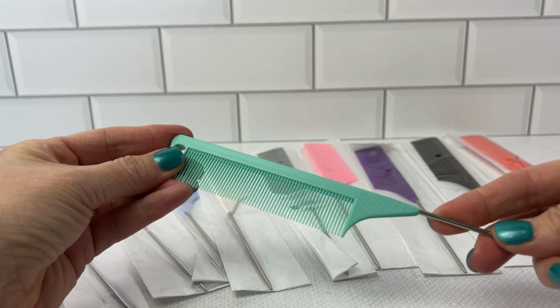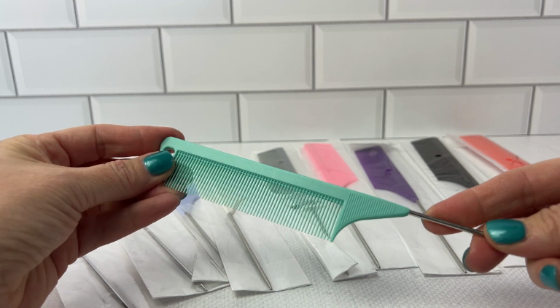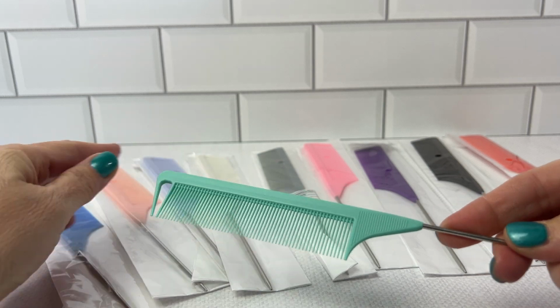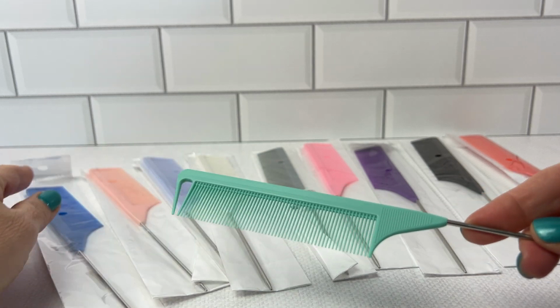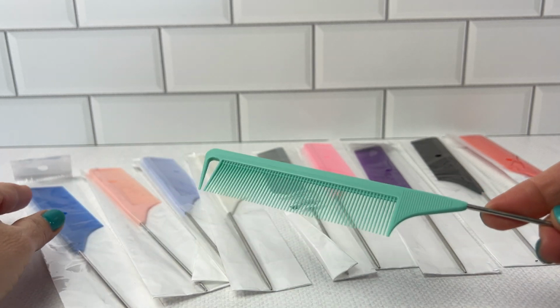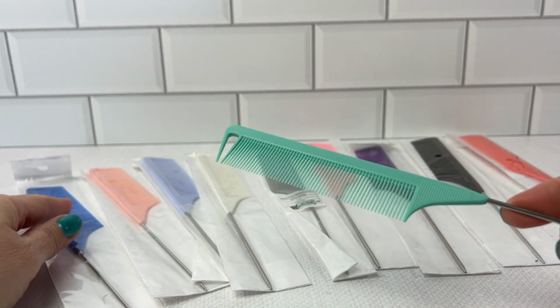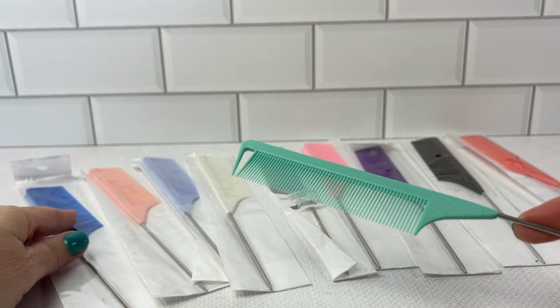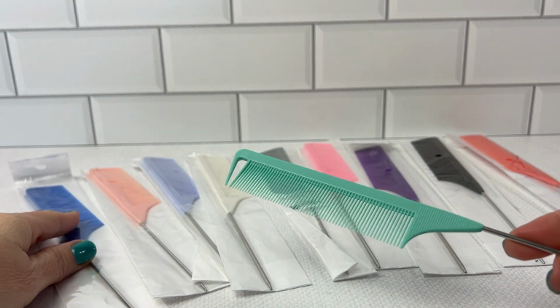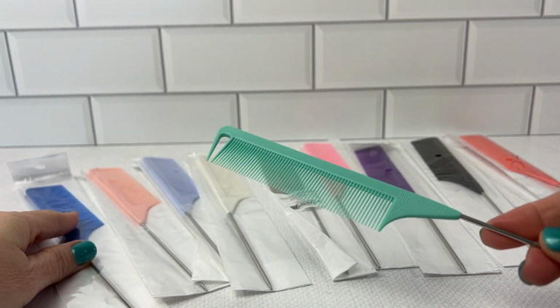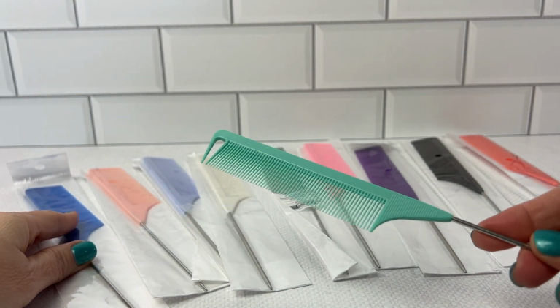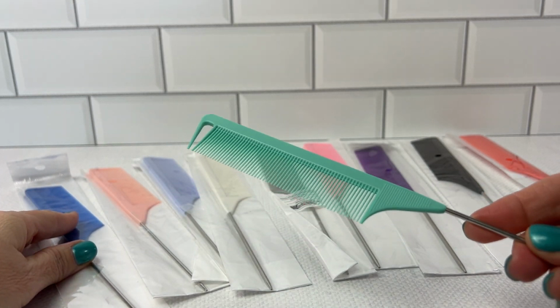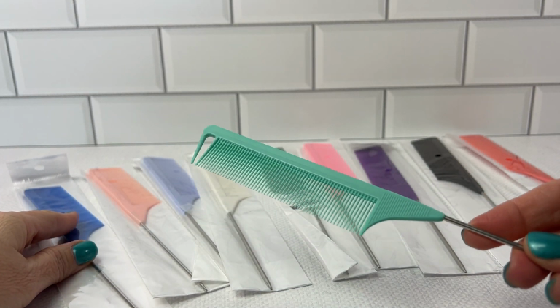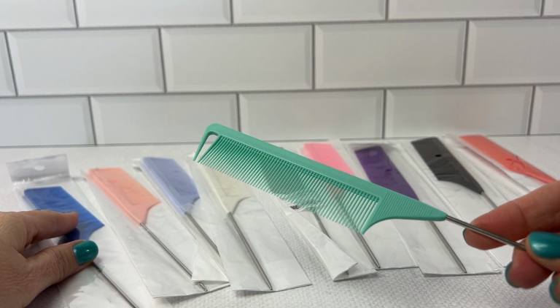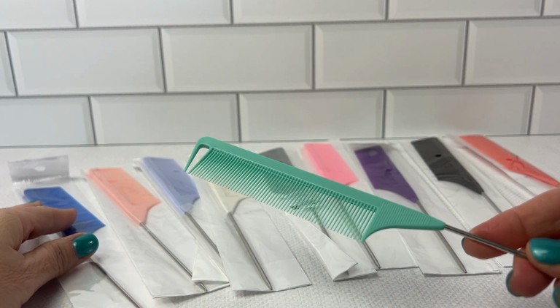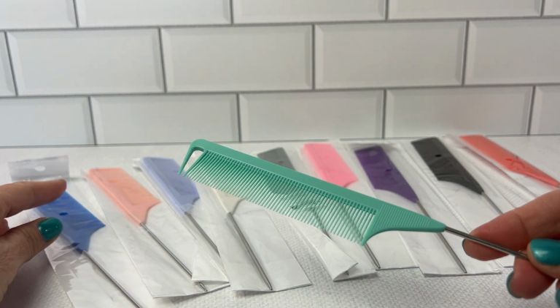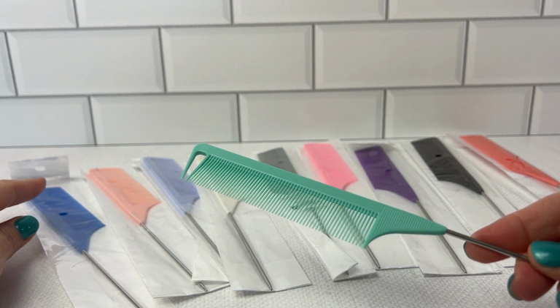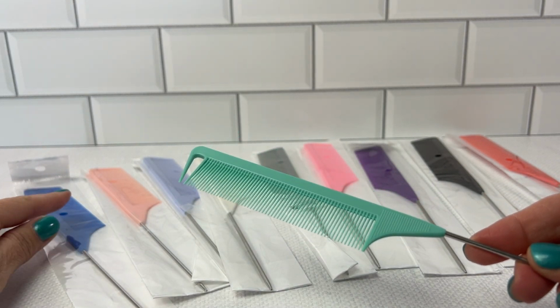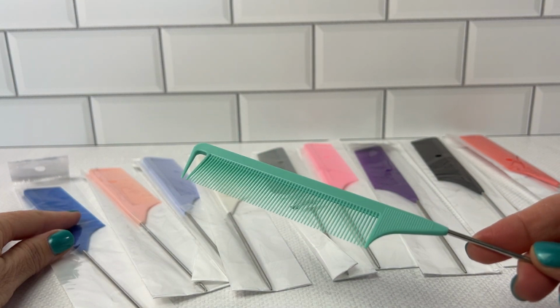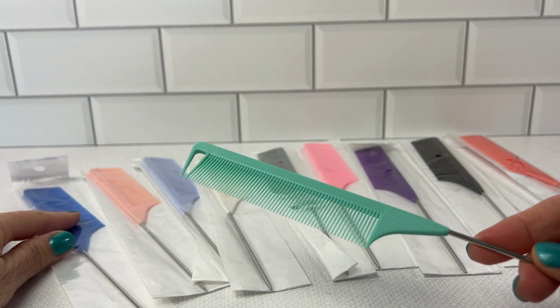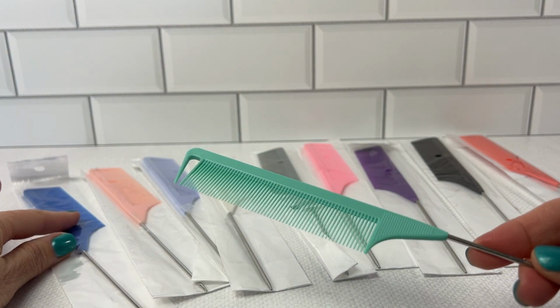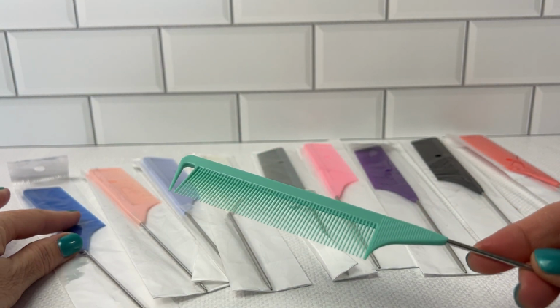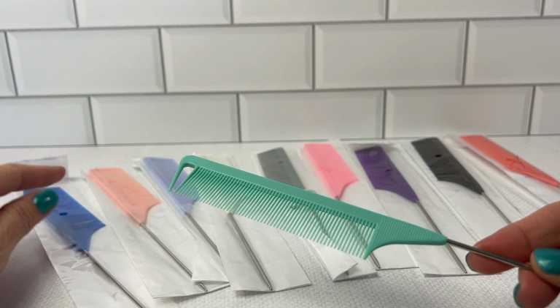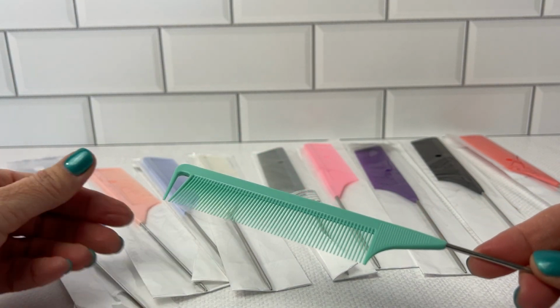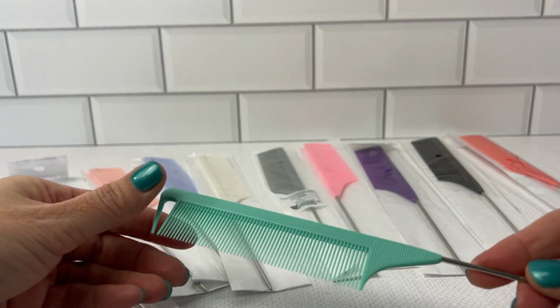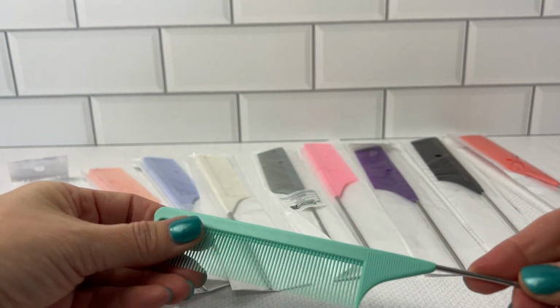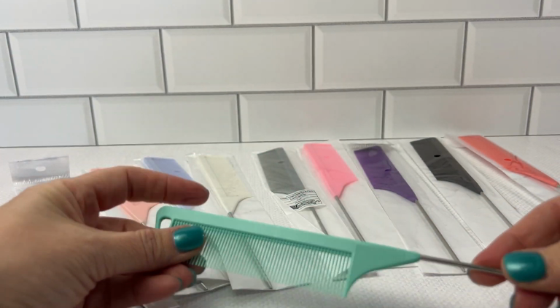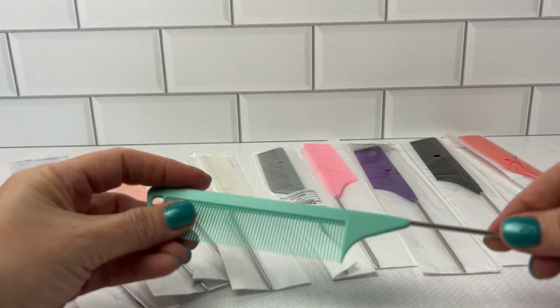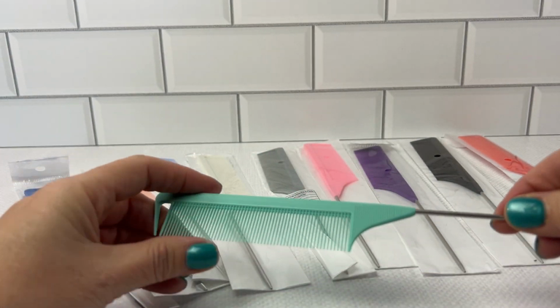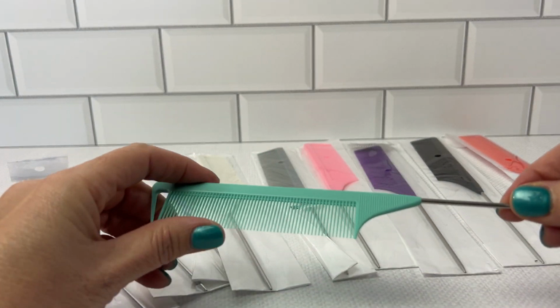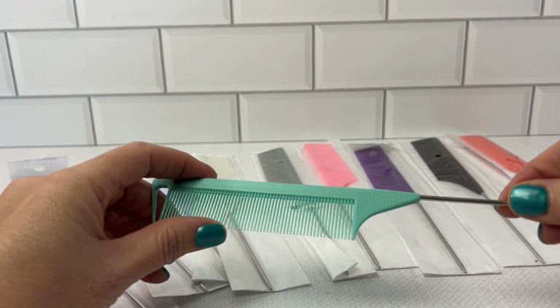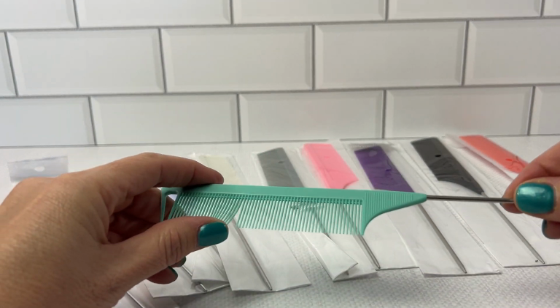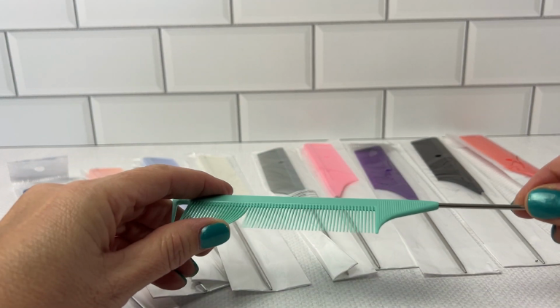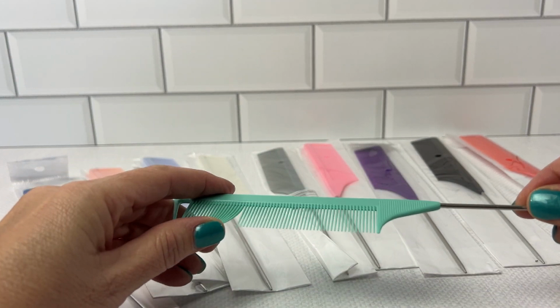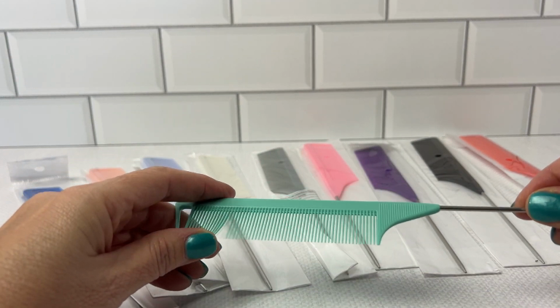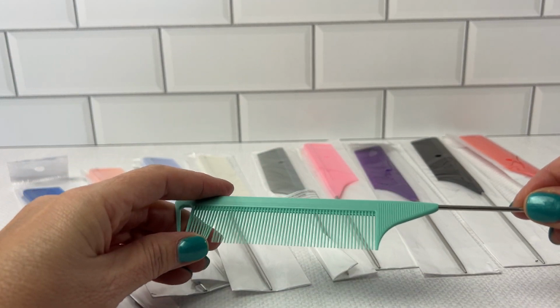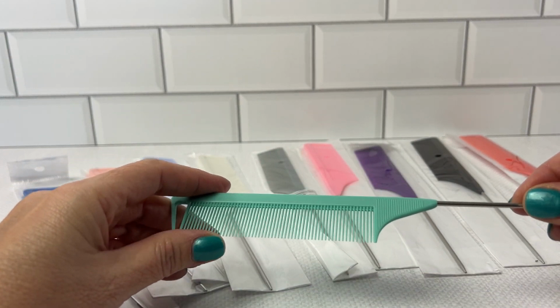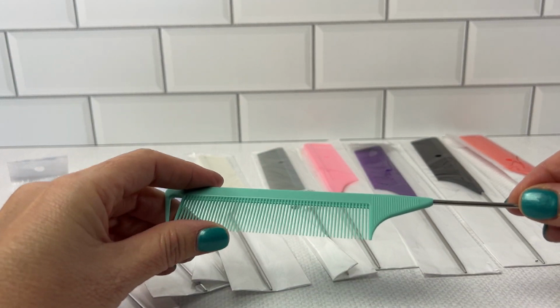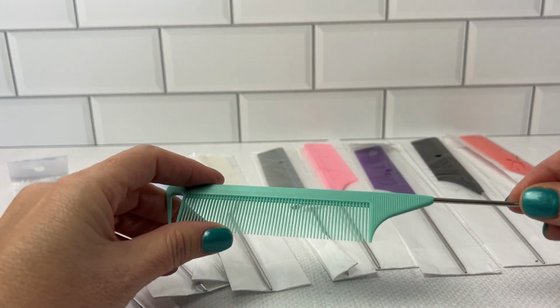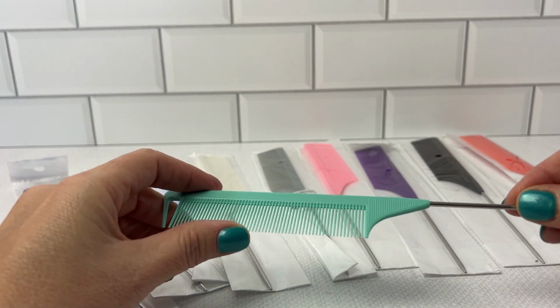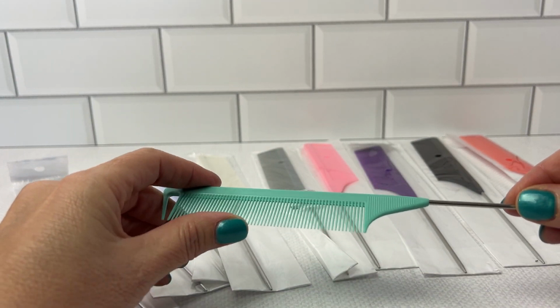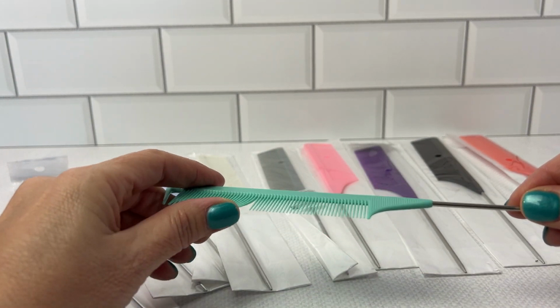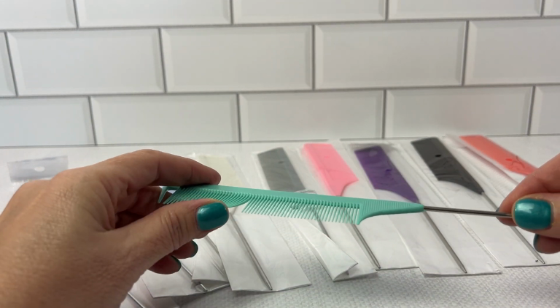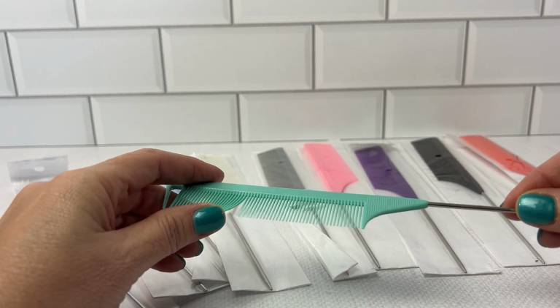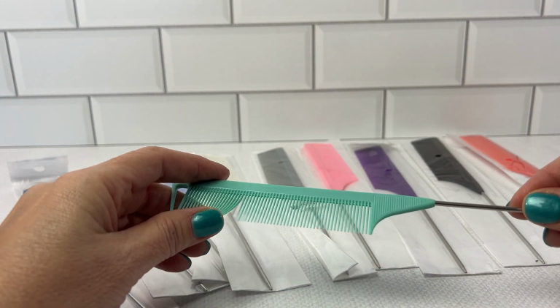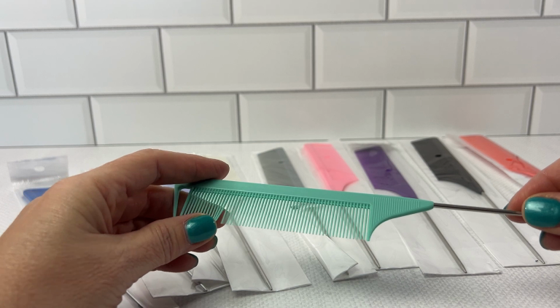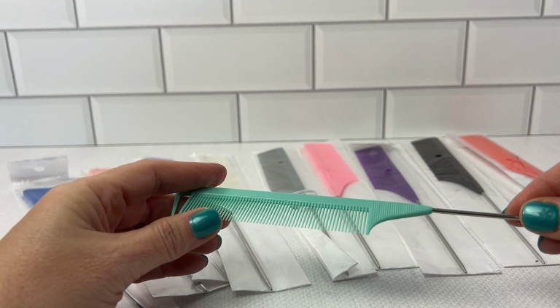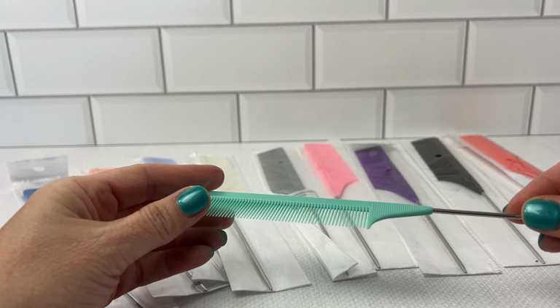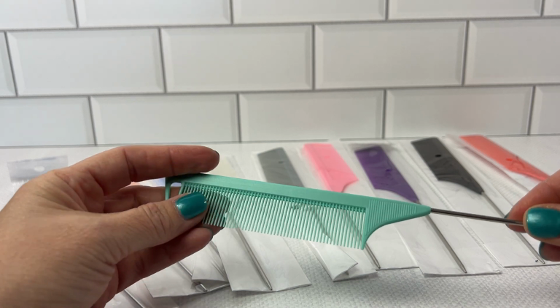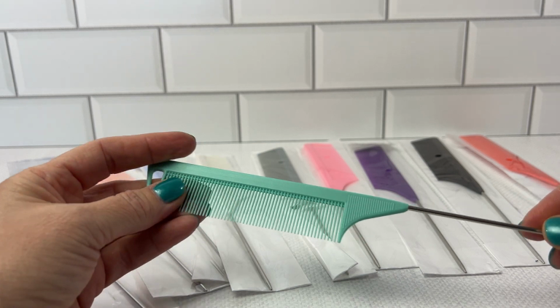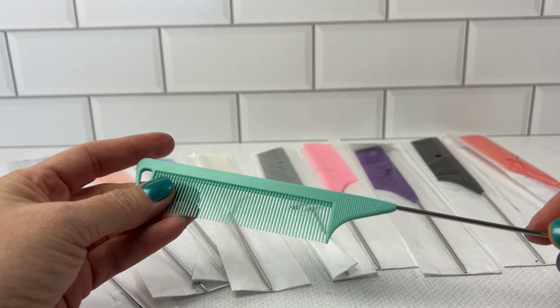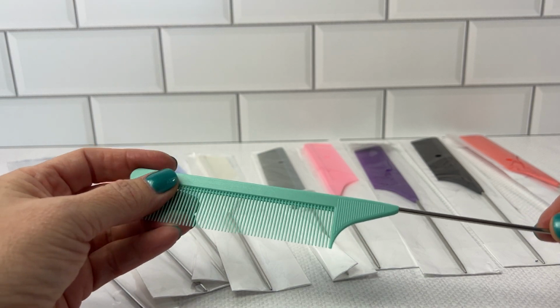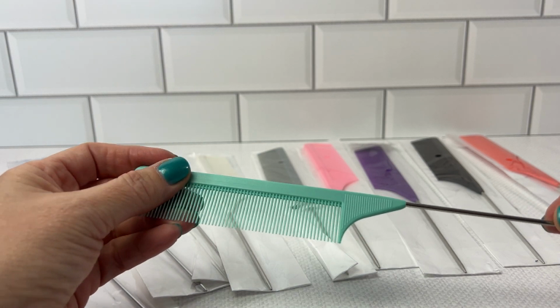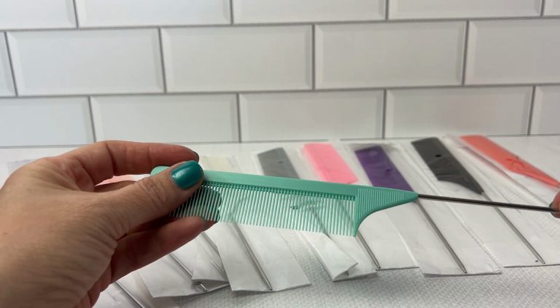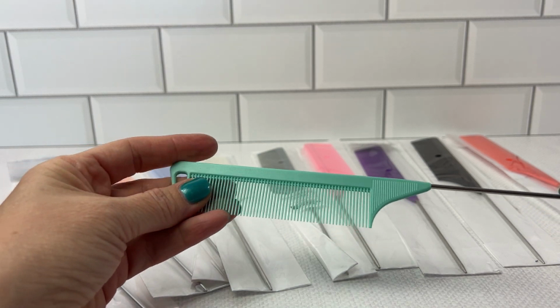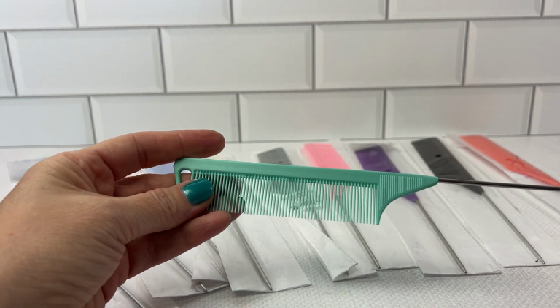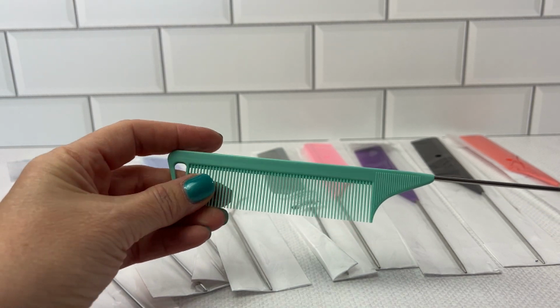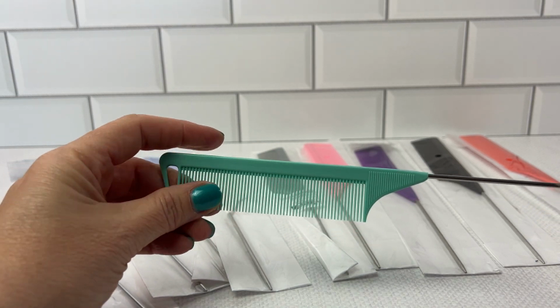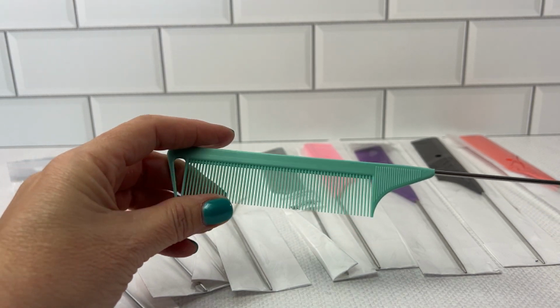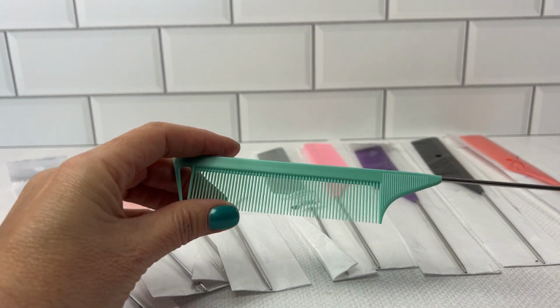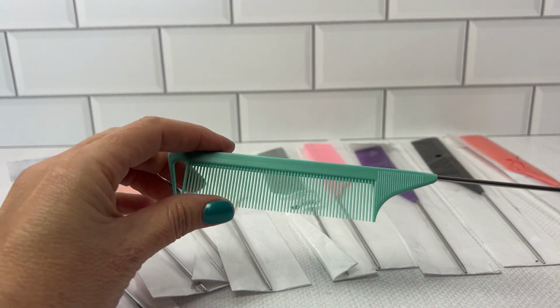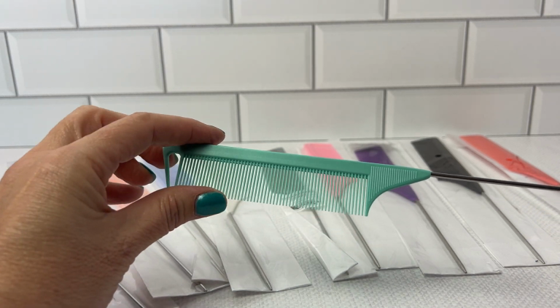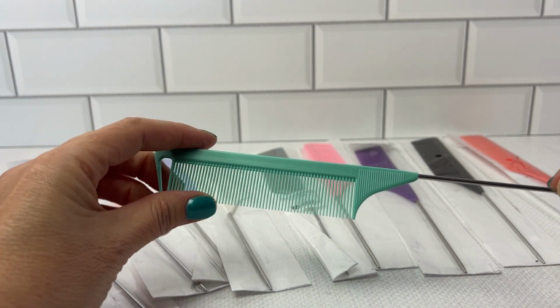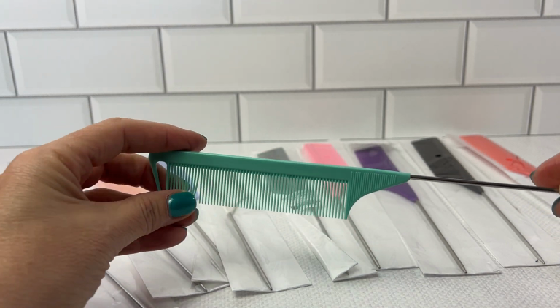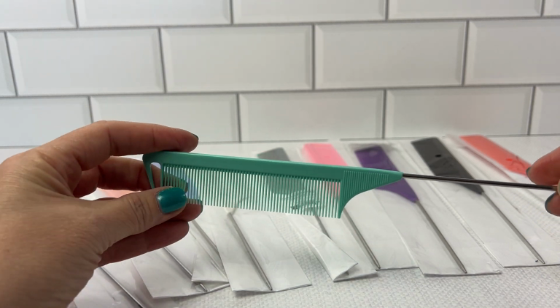They come in a wide variety of colors: blue, coral, pink, gray, white, black, purple, and orange.